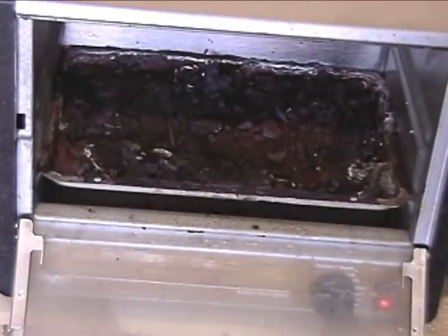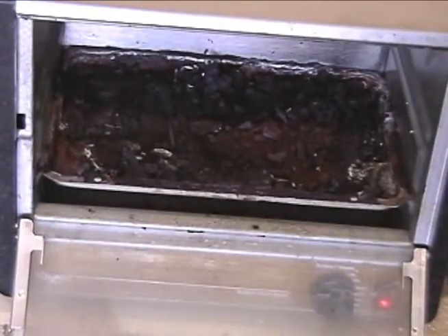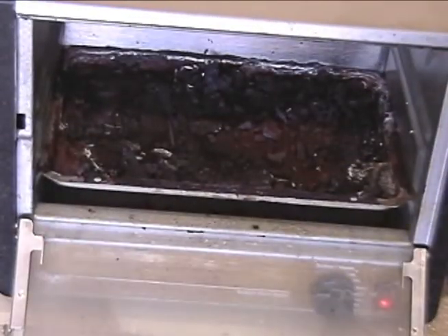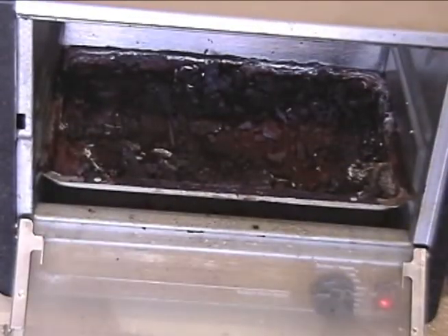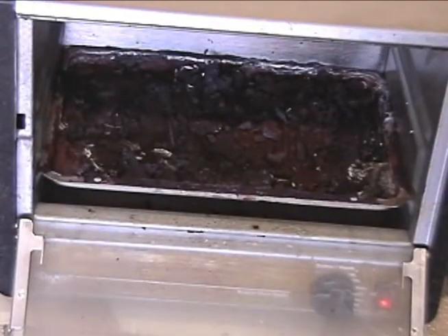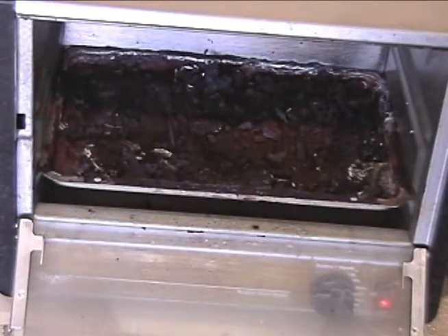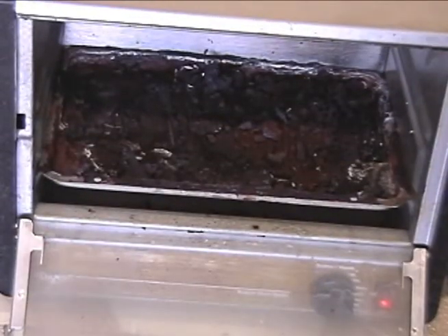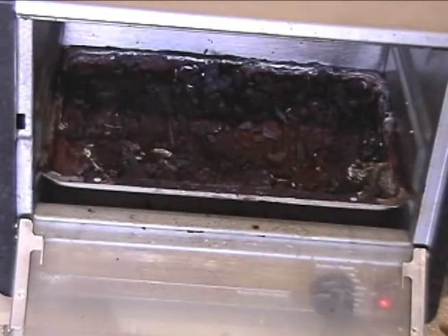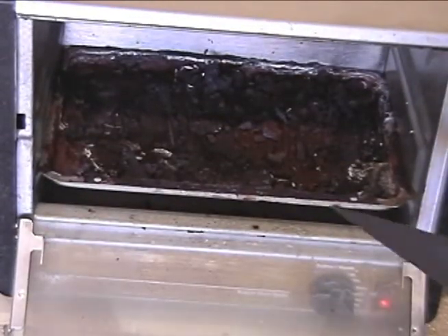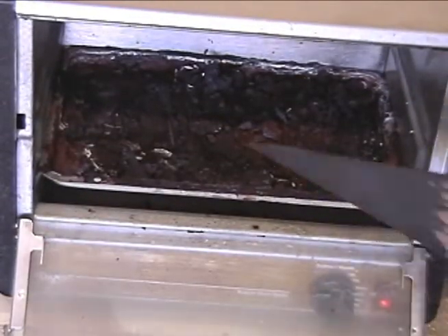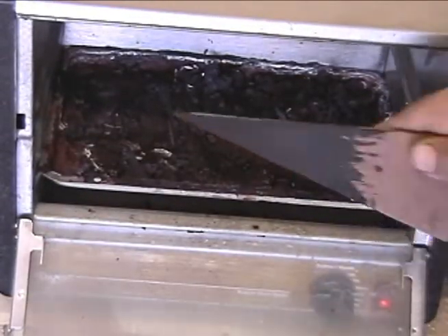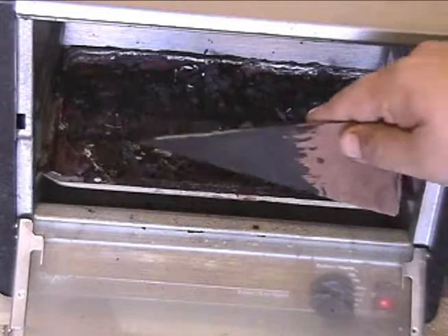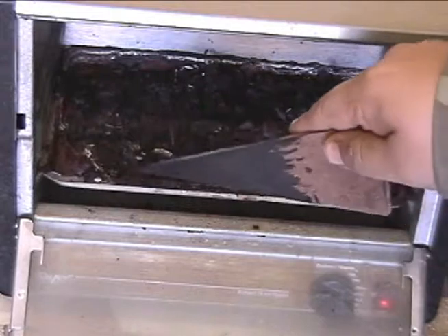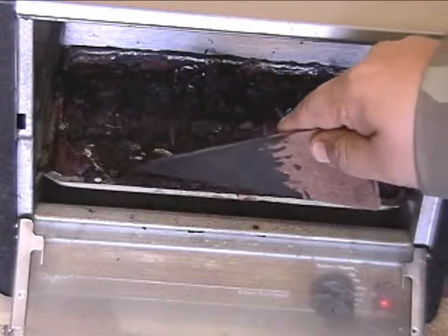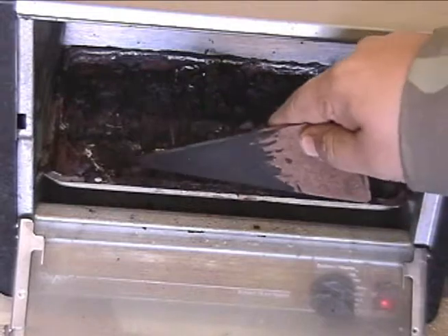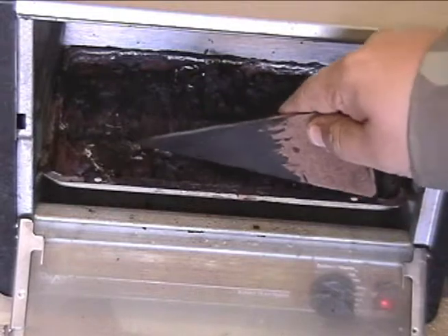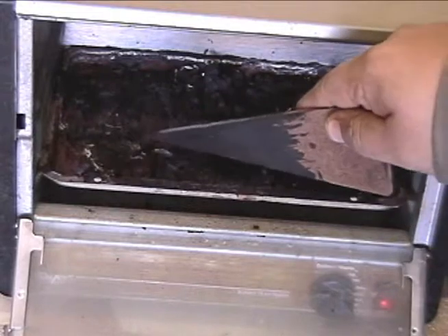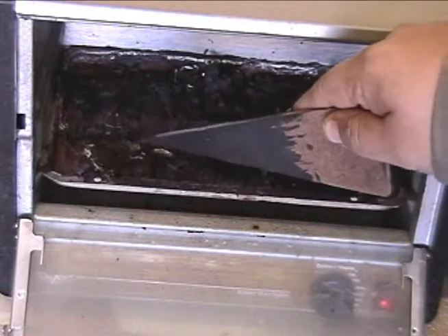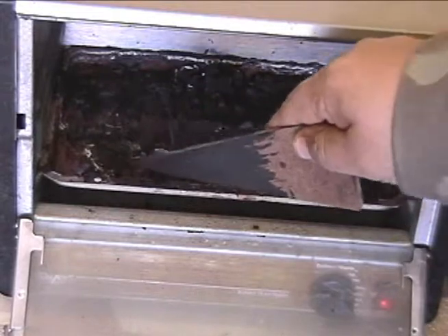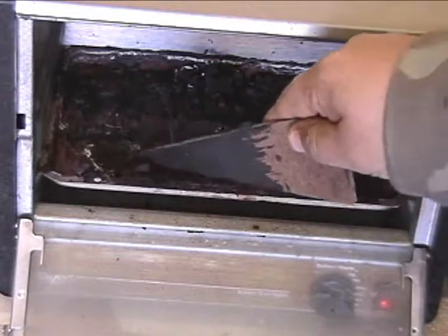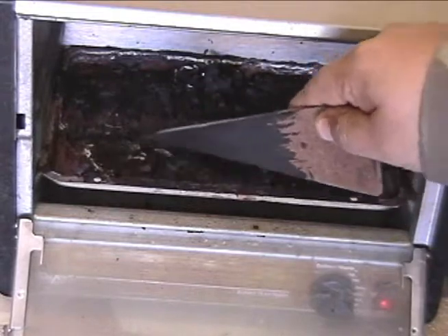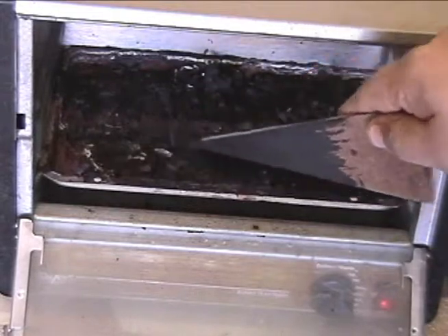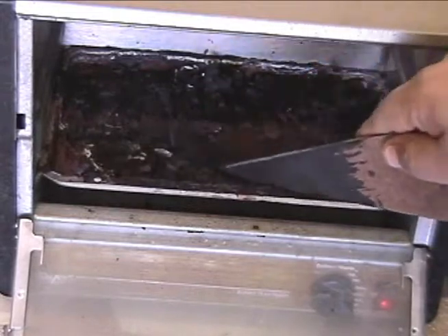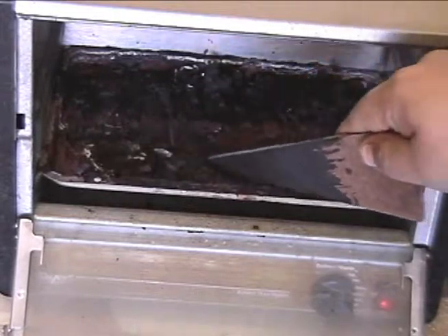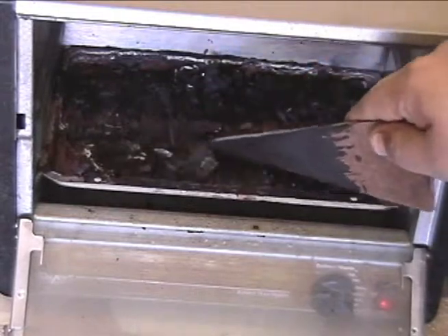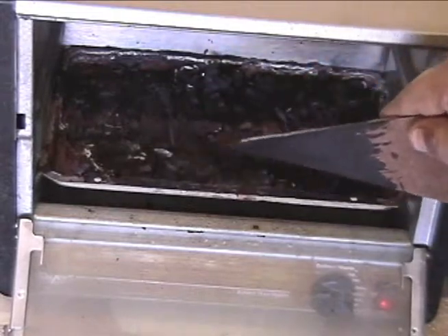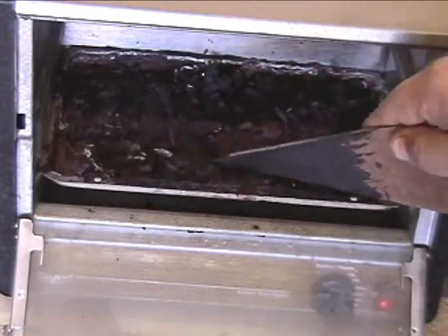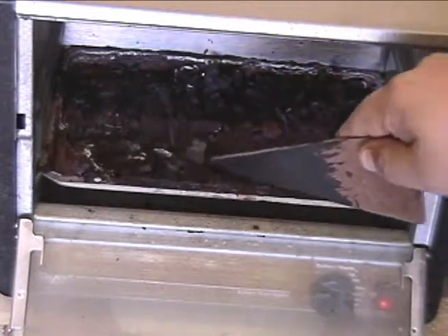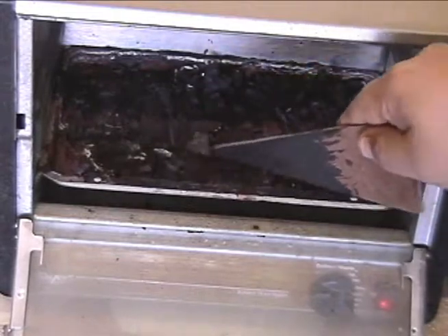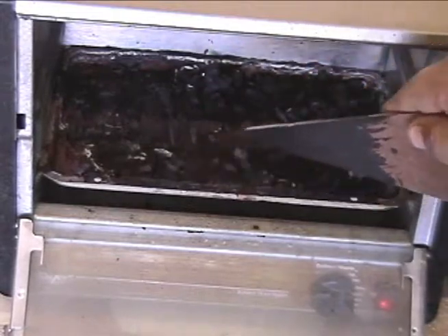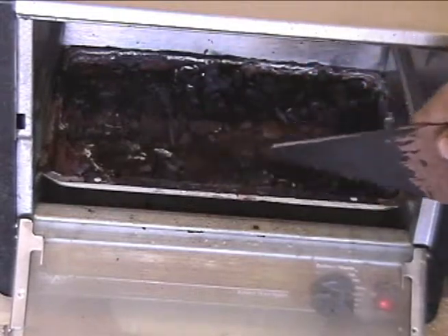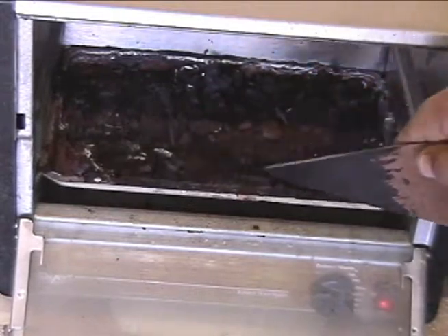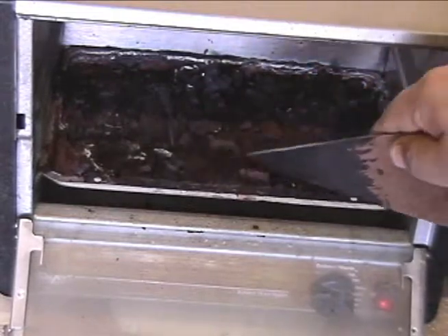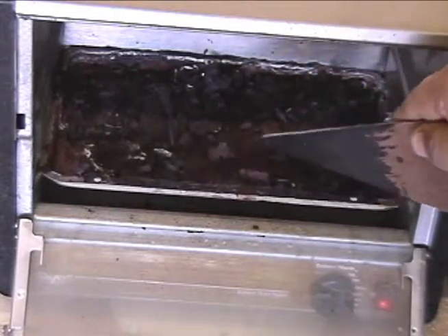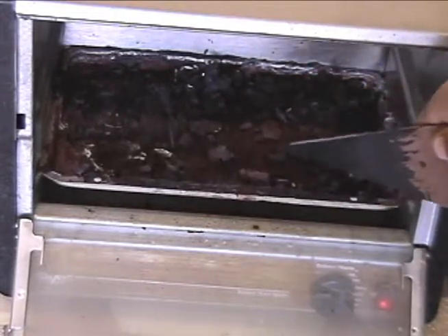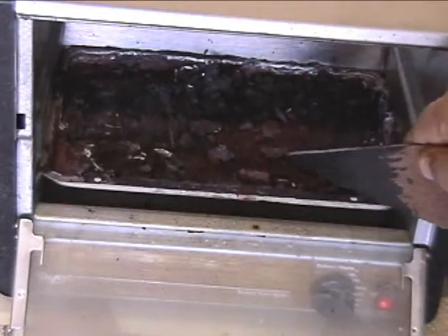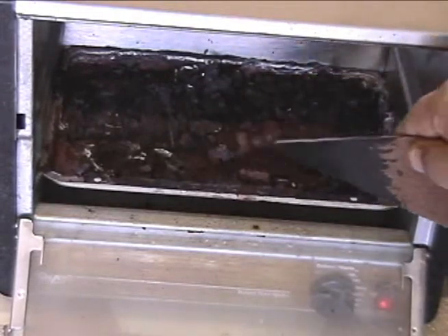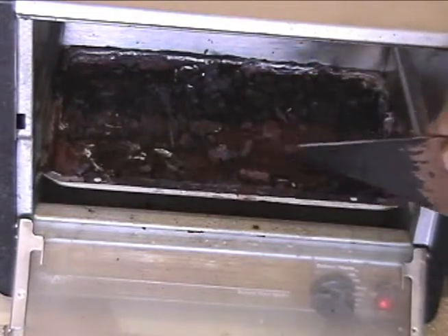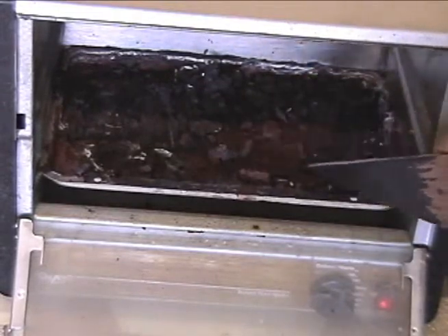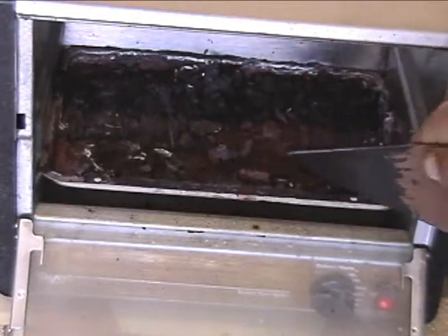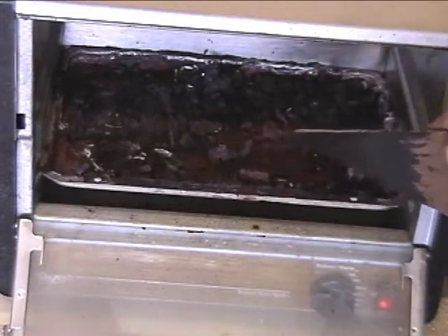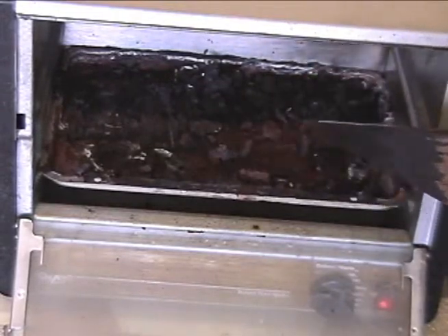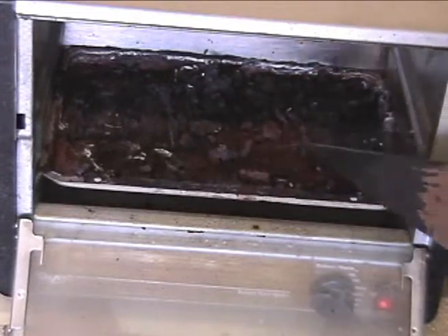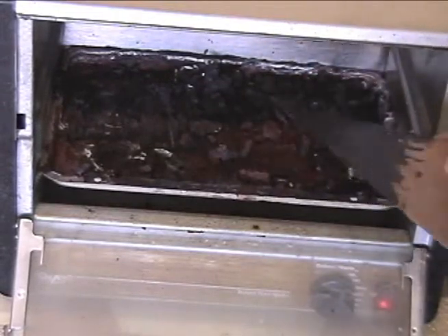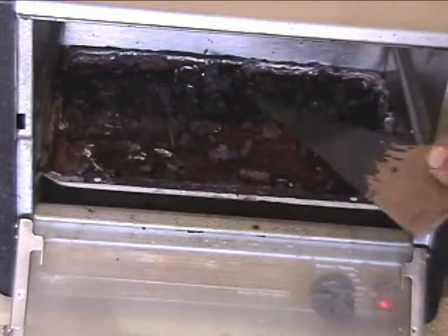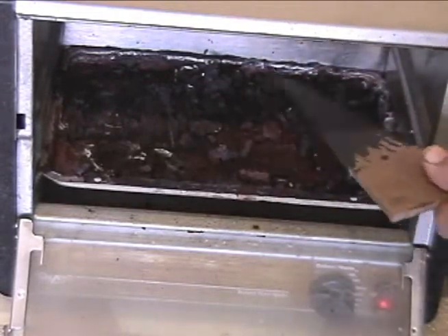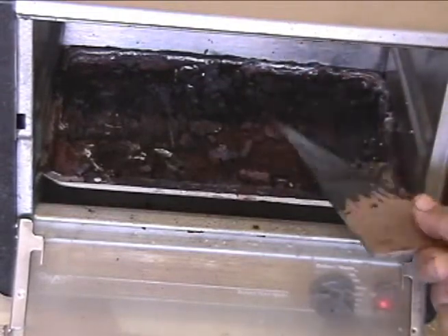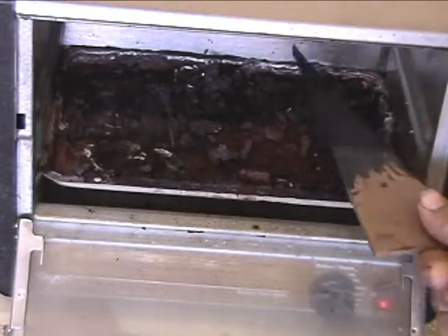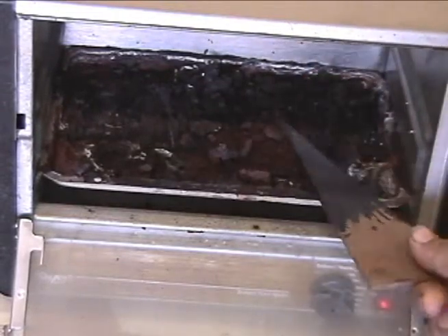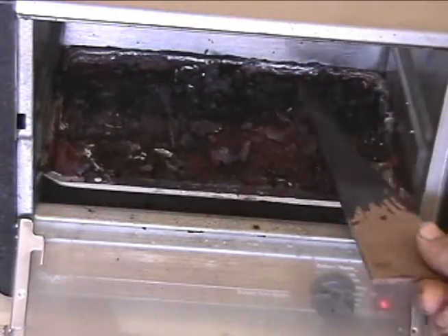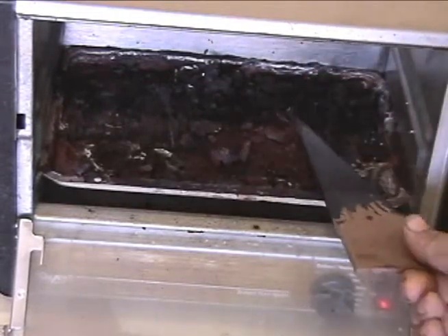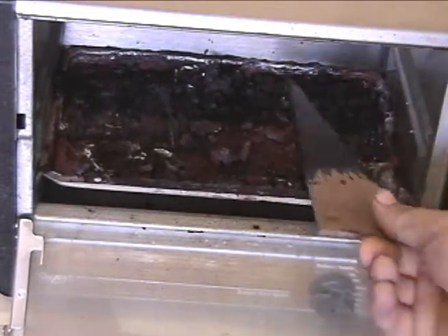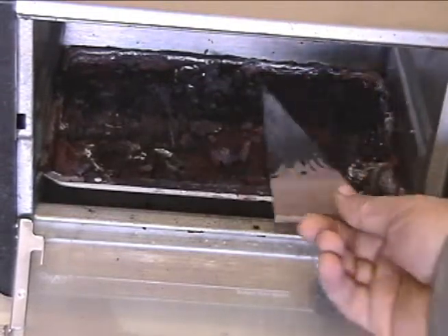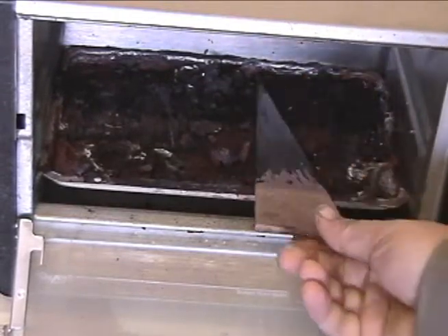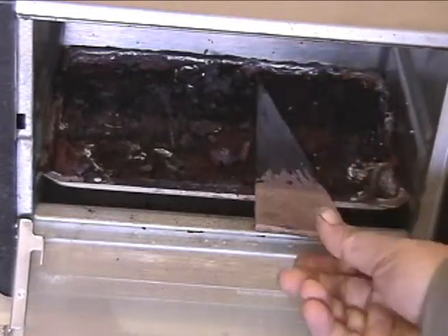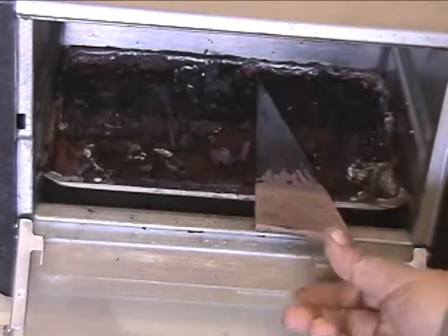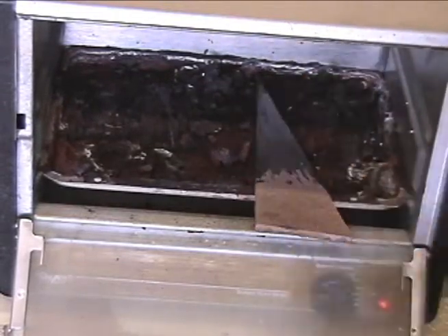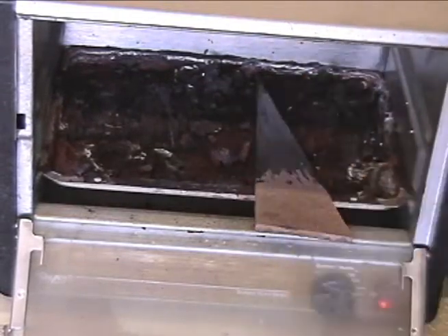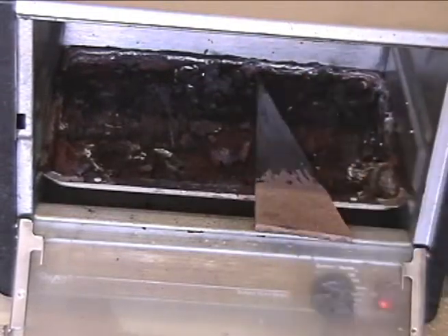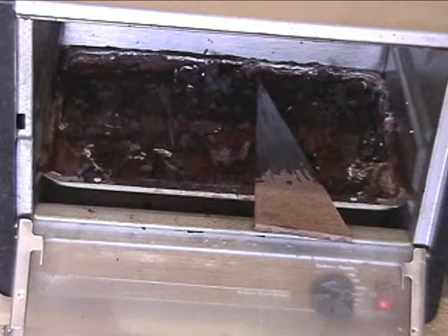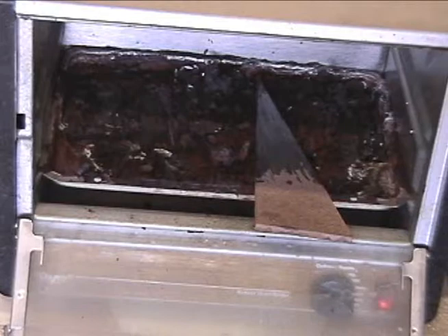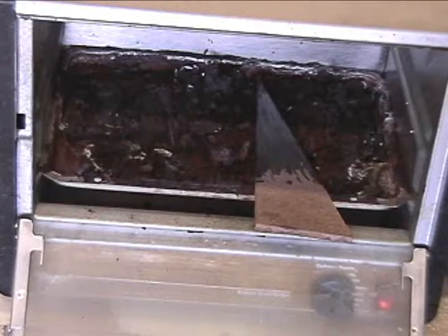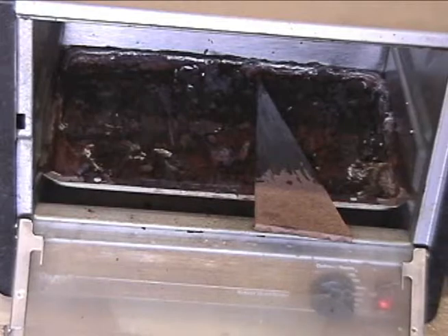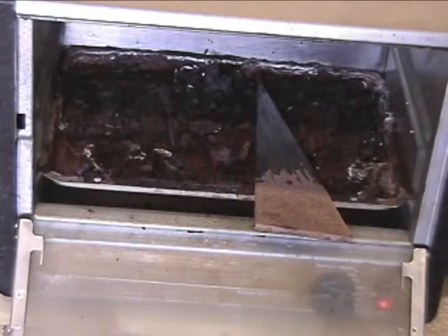It appears it looks like we're done. Everything's a little crunchy, so it's done.